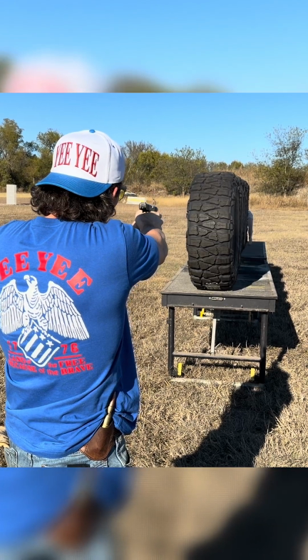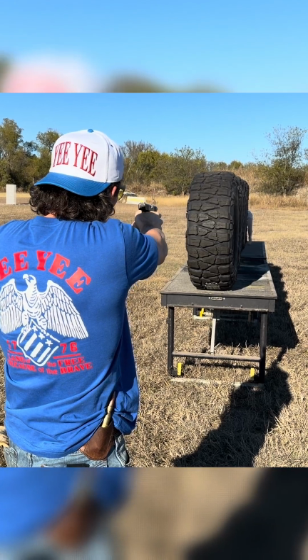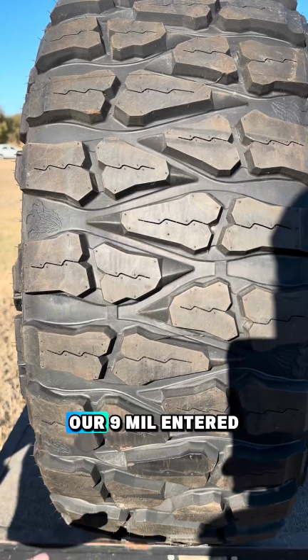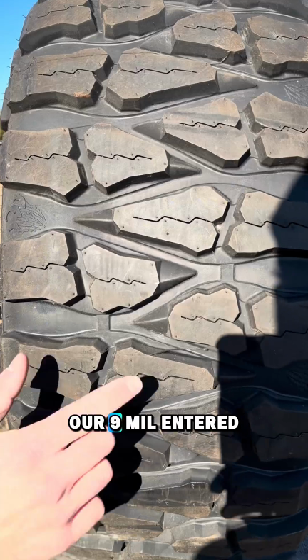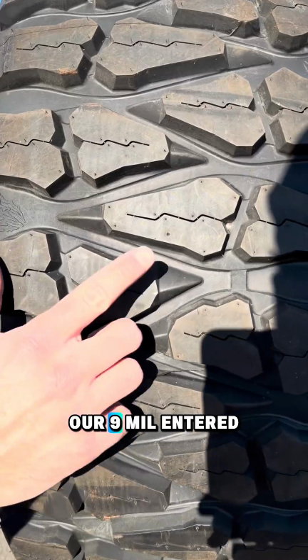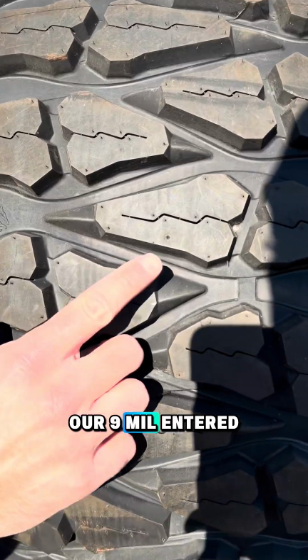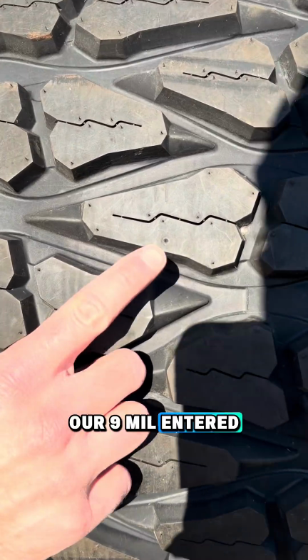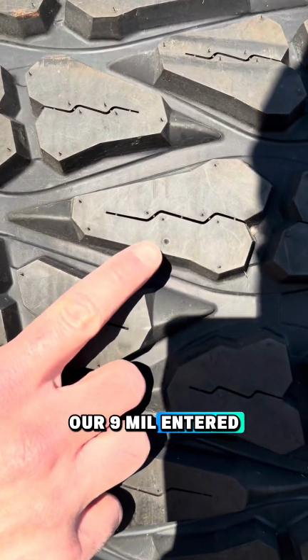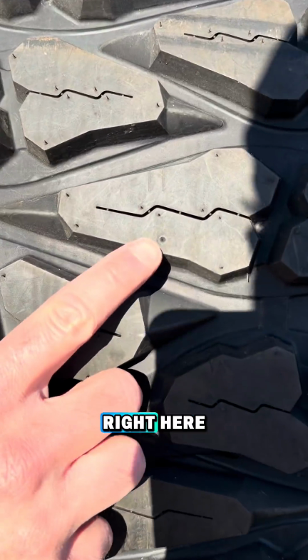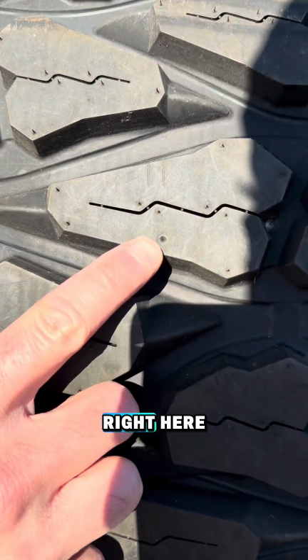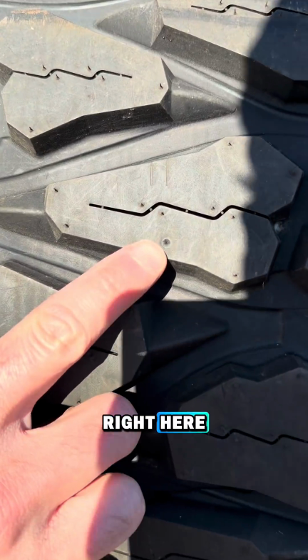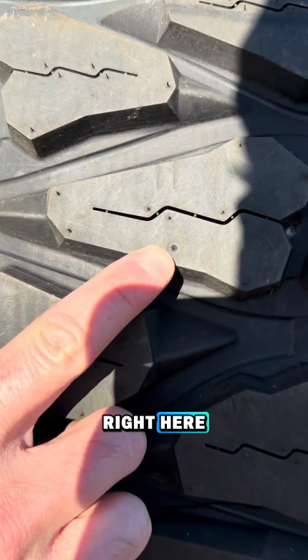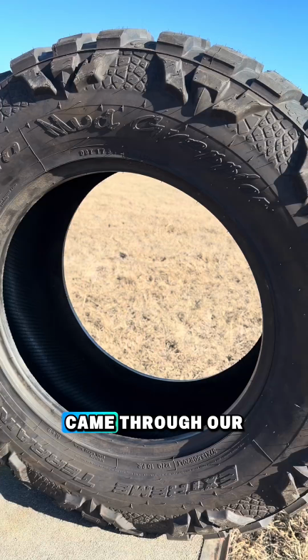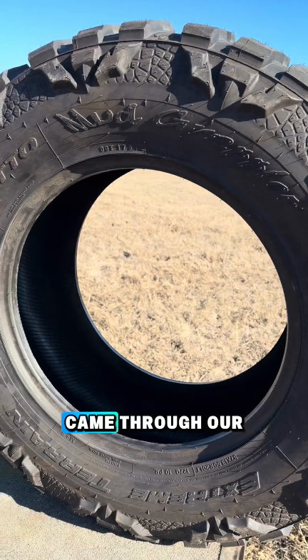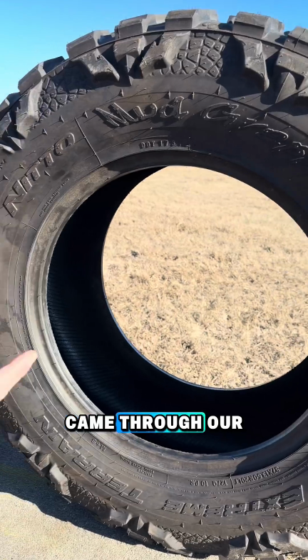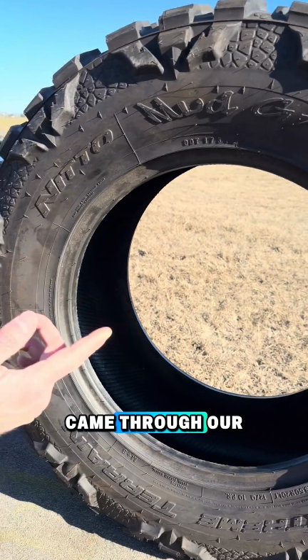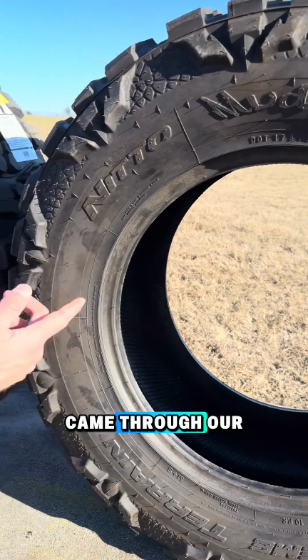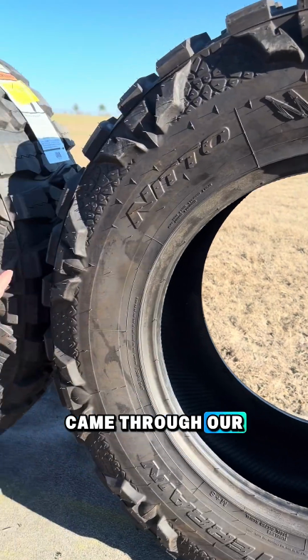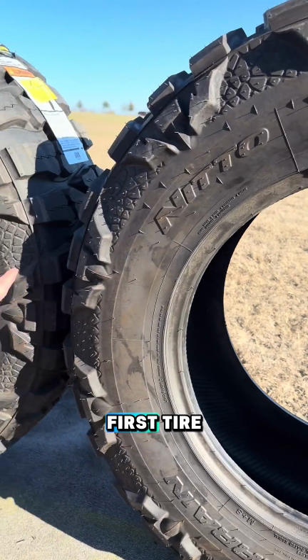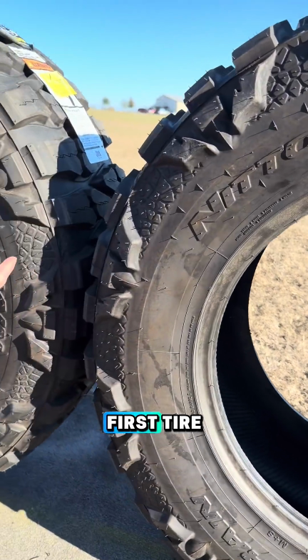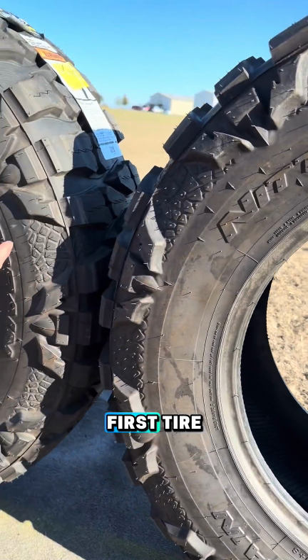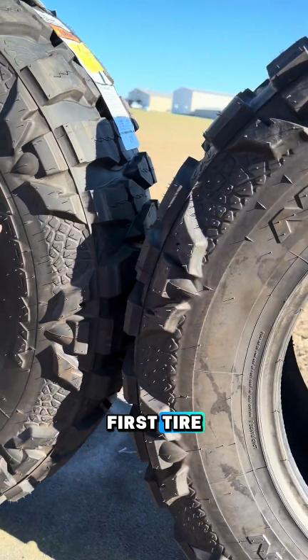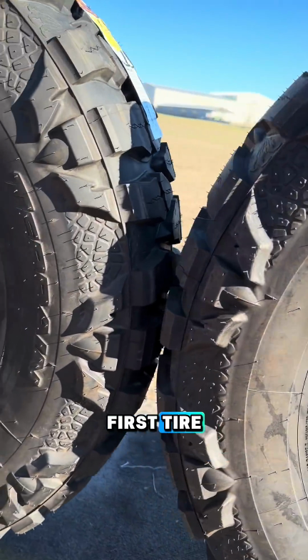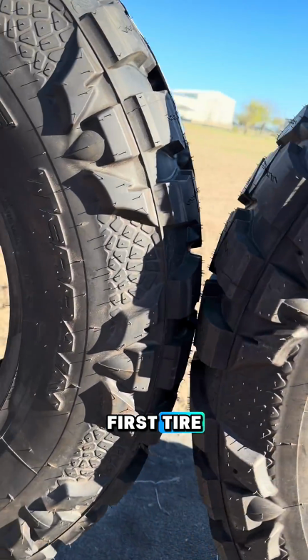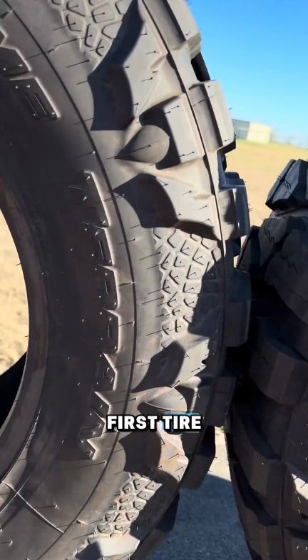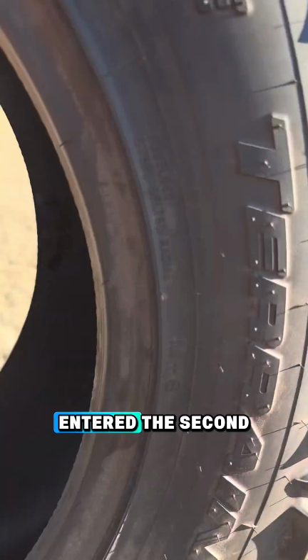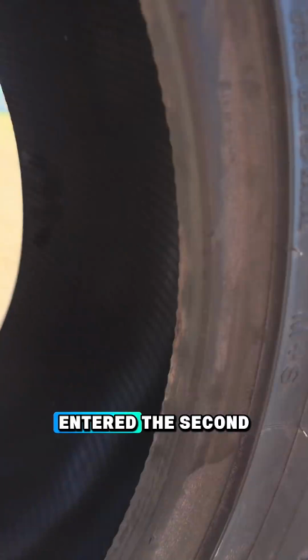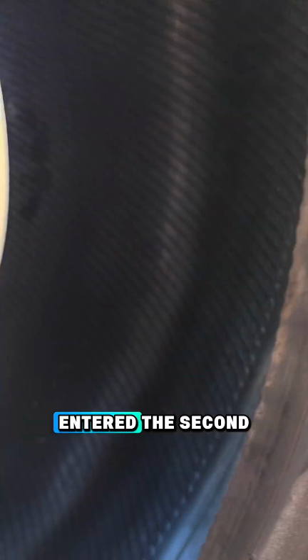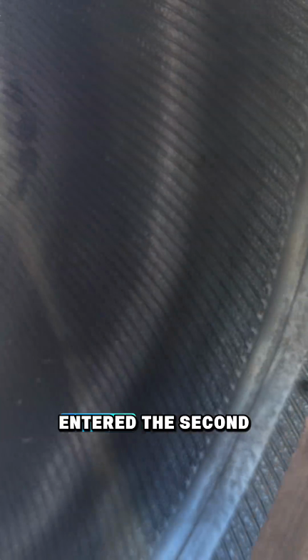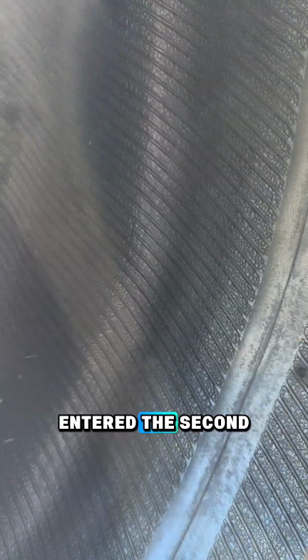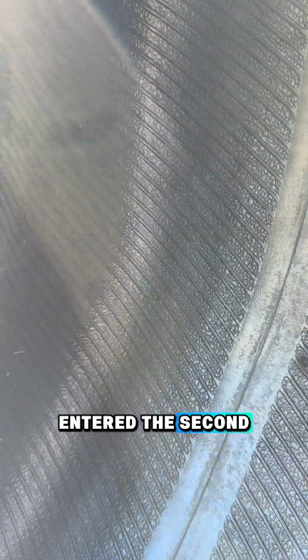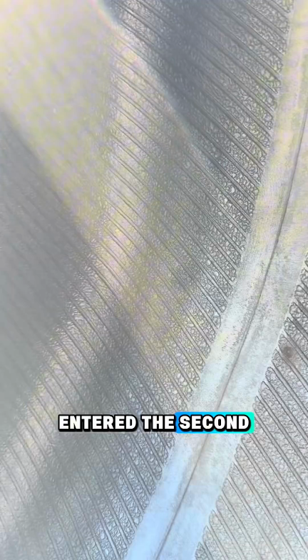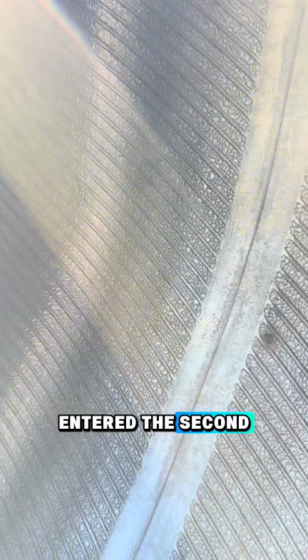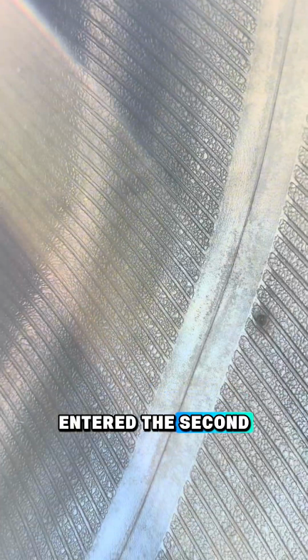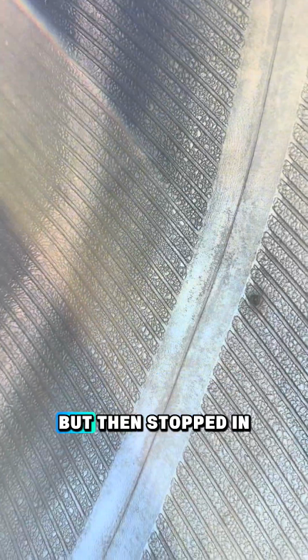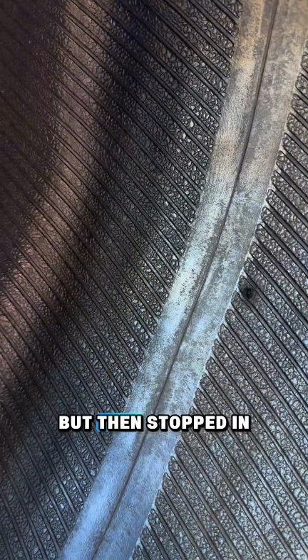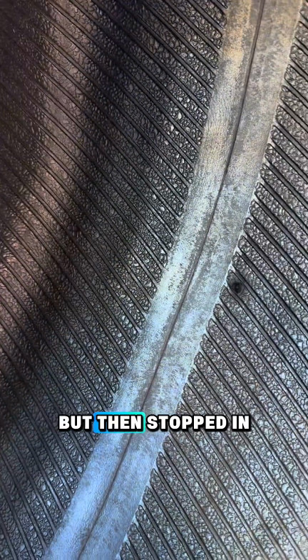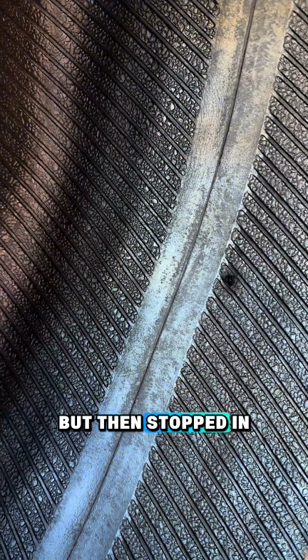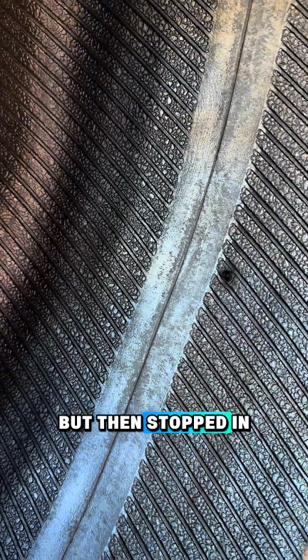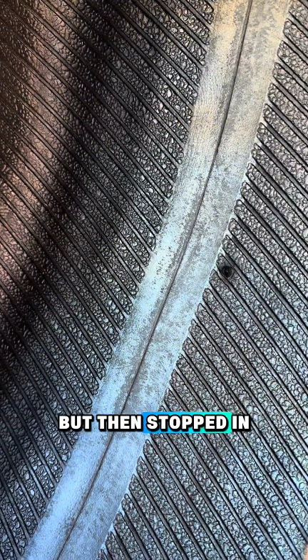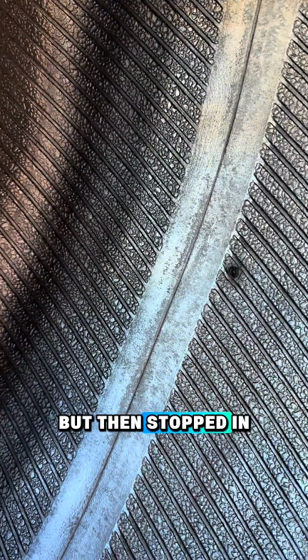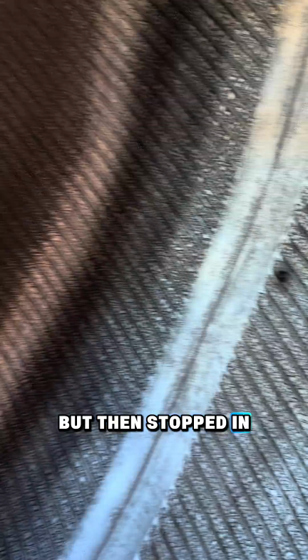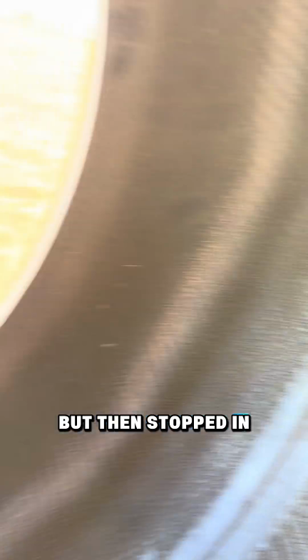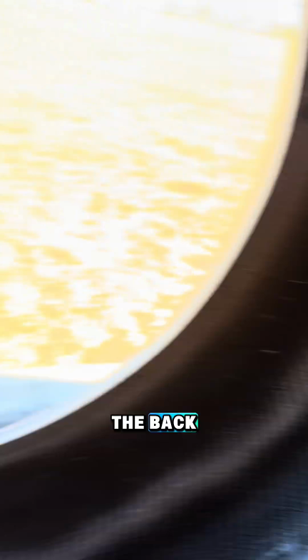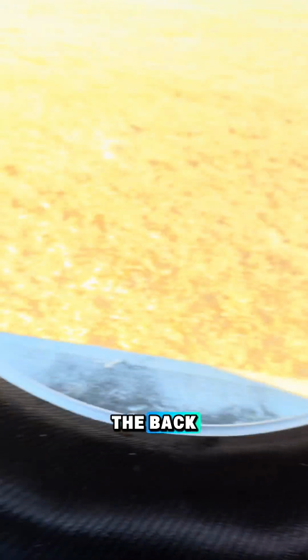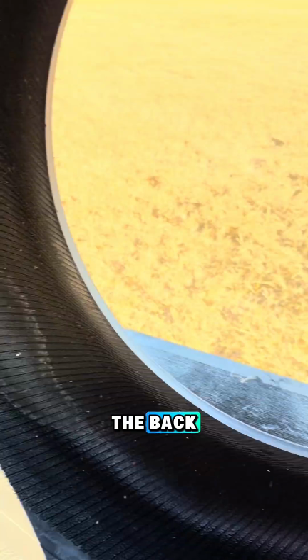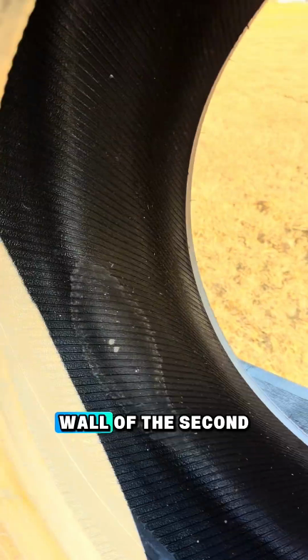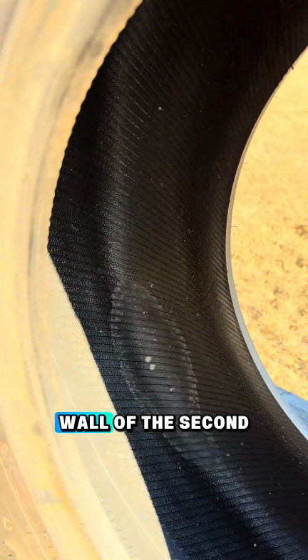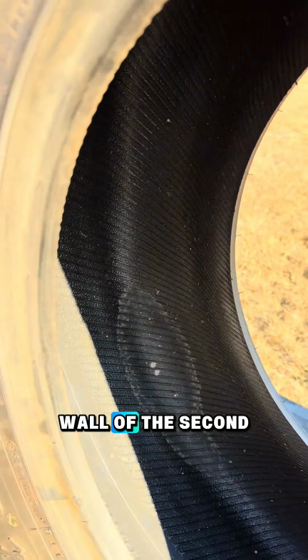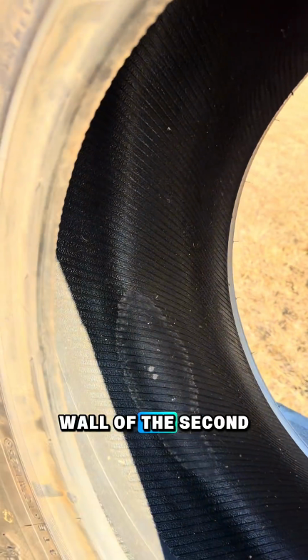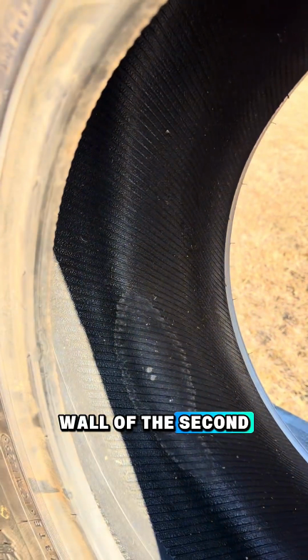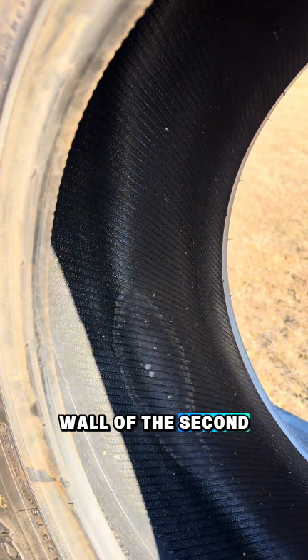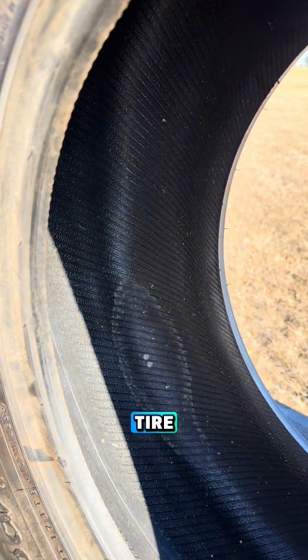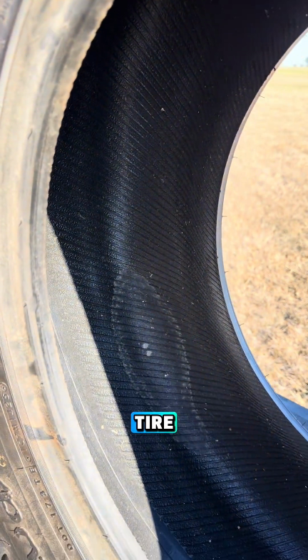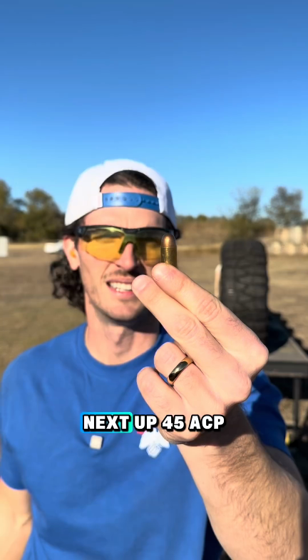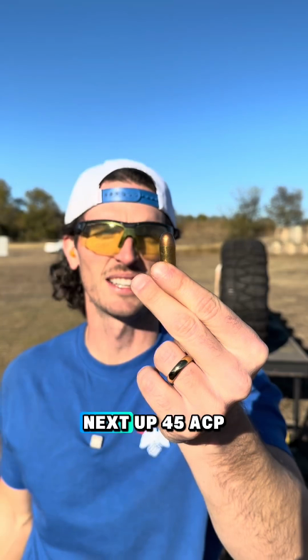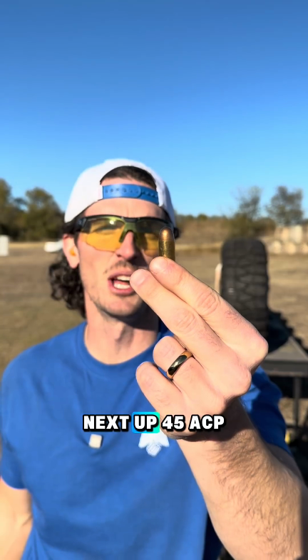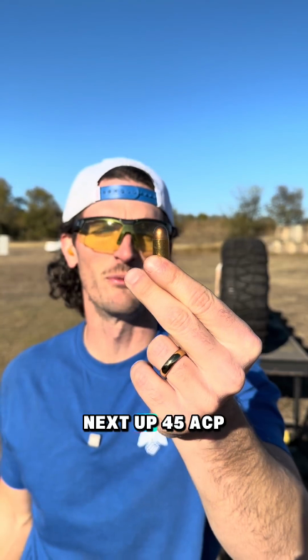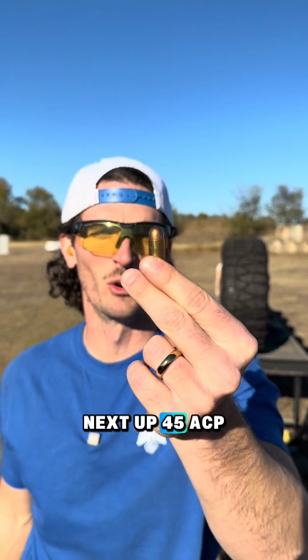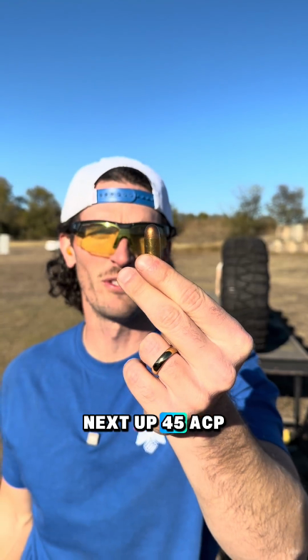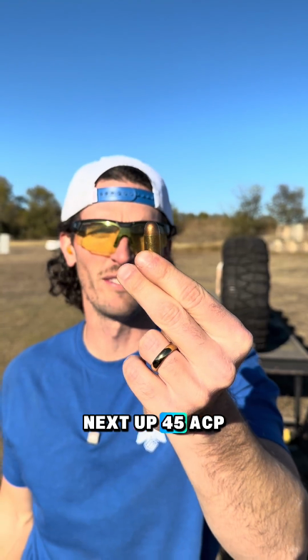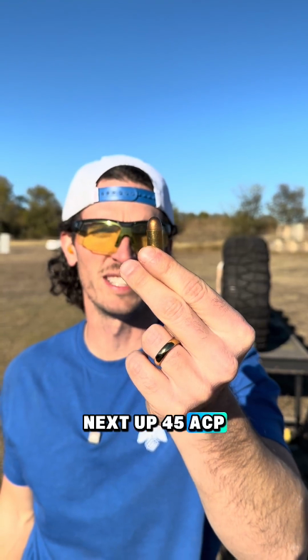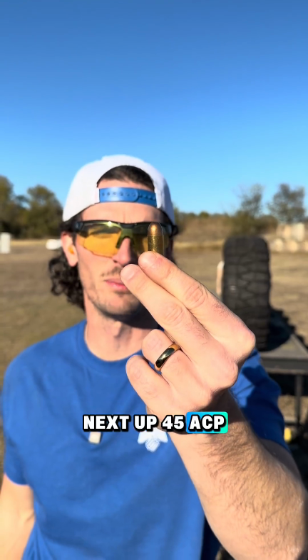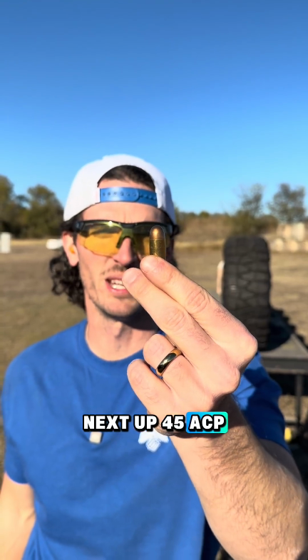Our 9mm entered right here, came through our first tire, entered the second, but then stopped in the back wall of the second tire. Next up, 45 ACP.